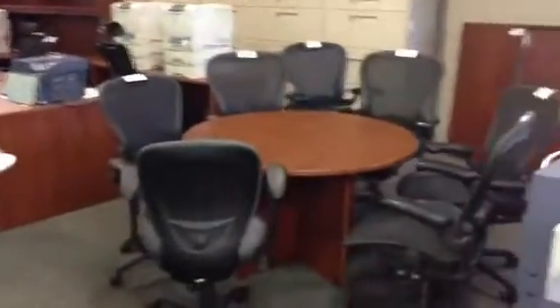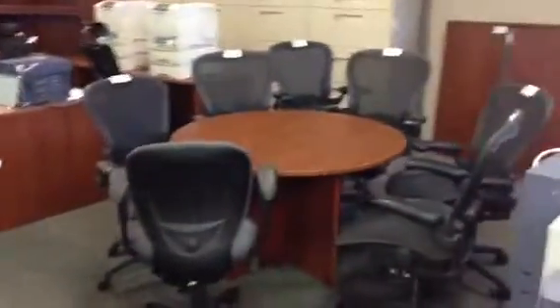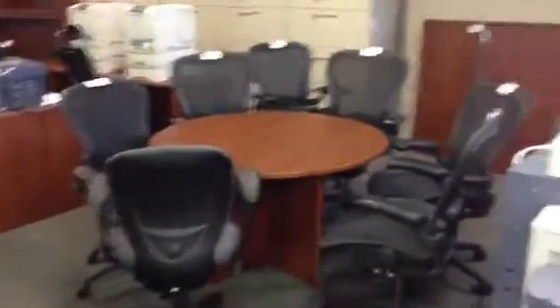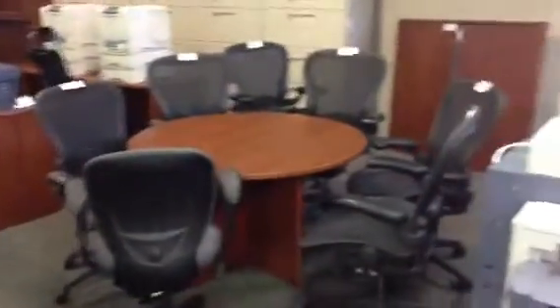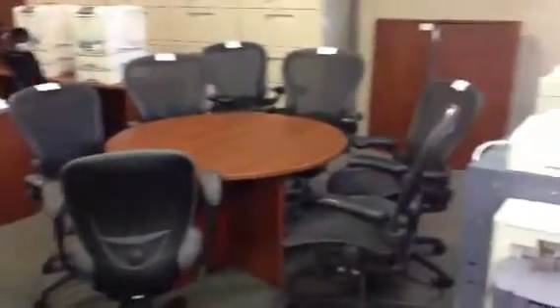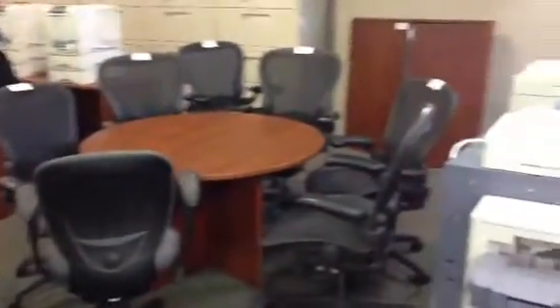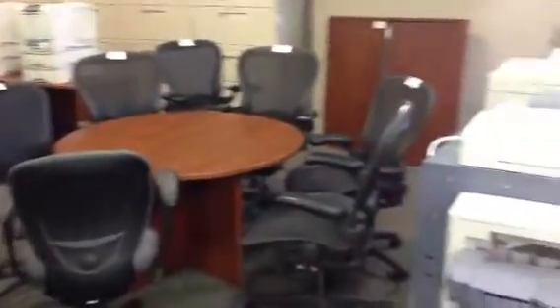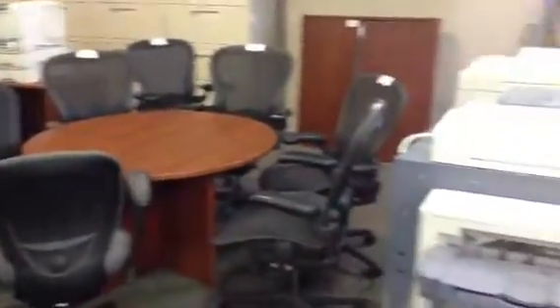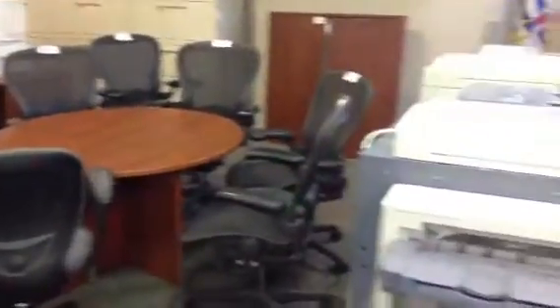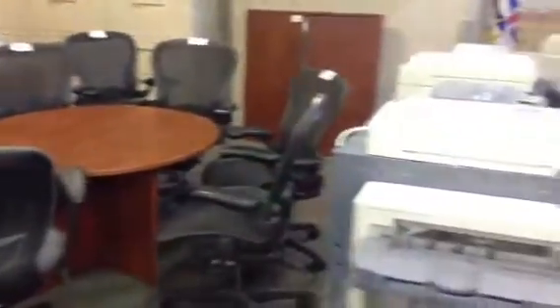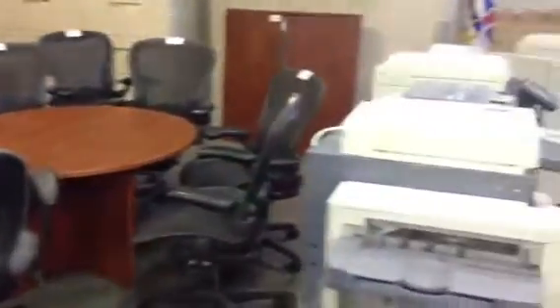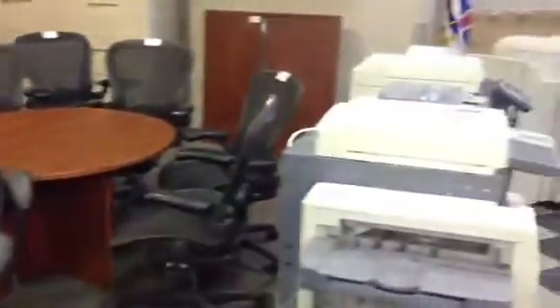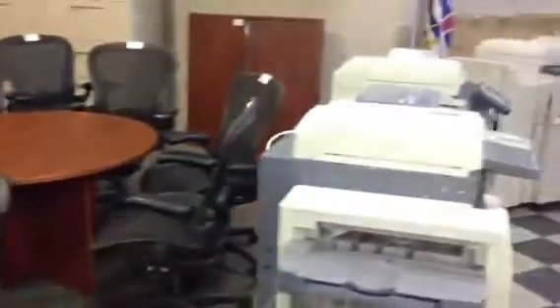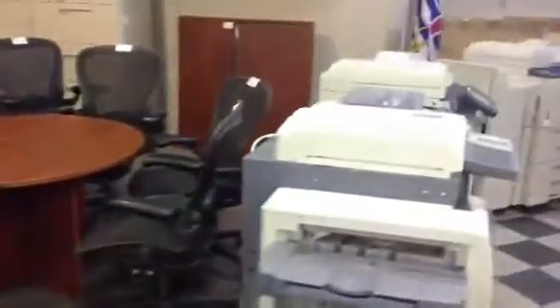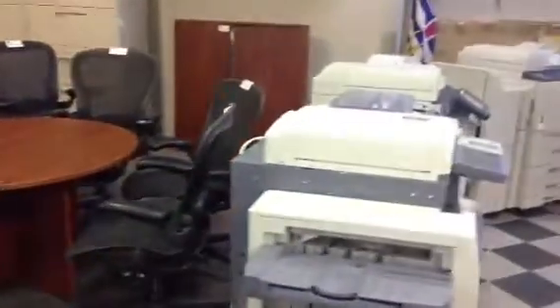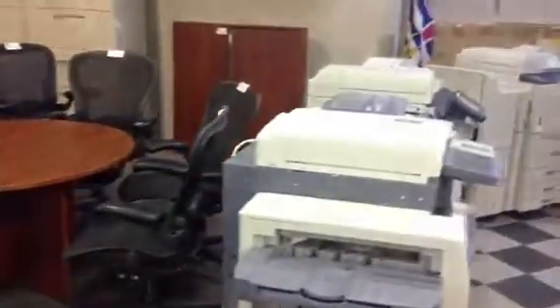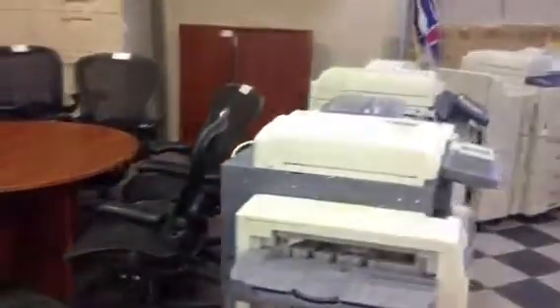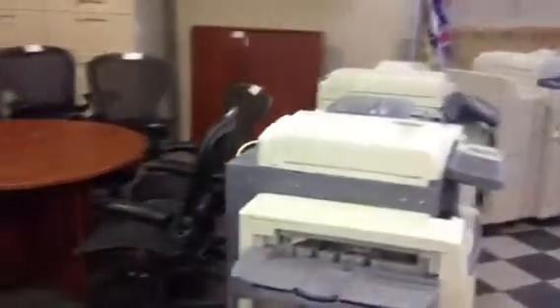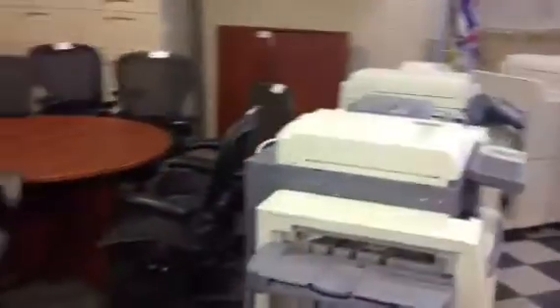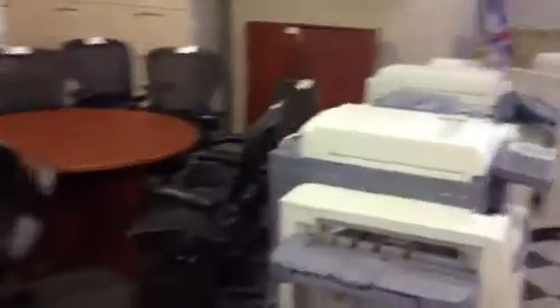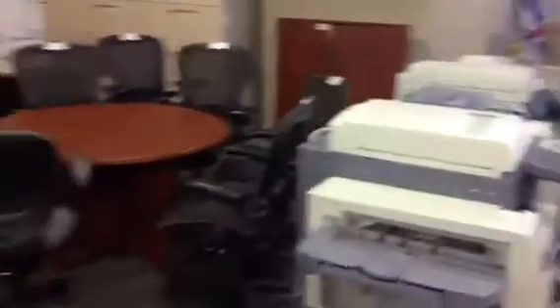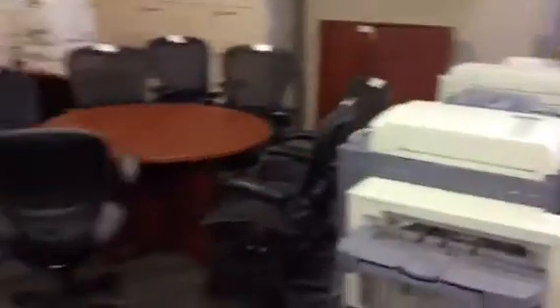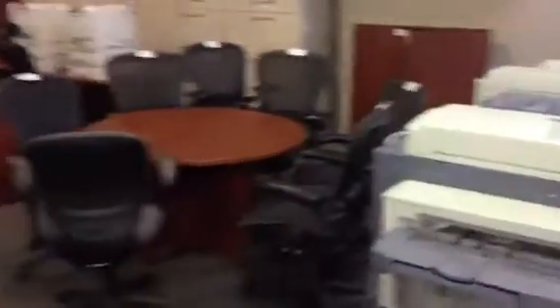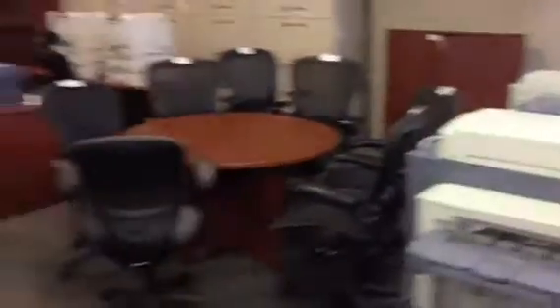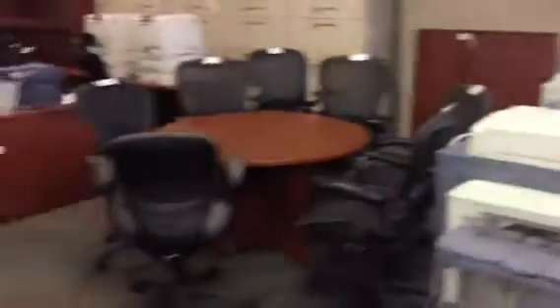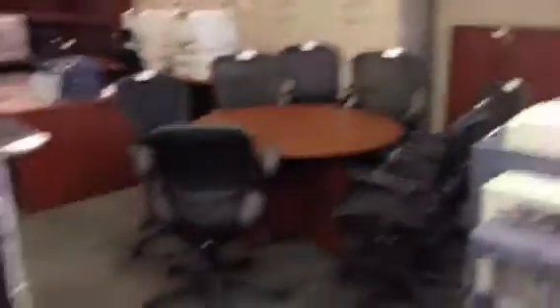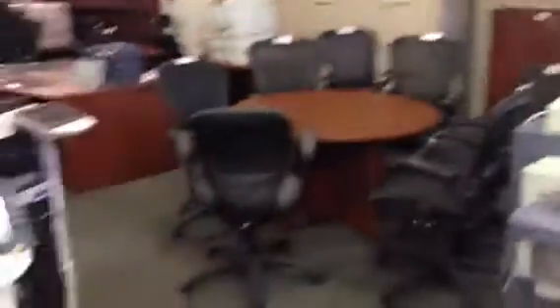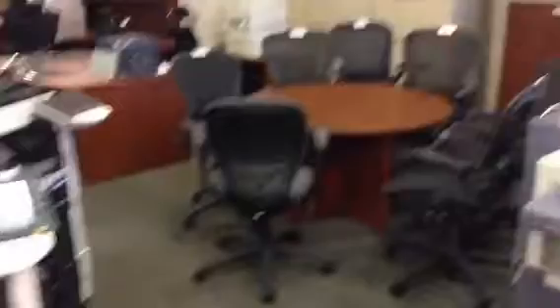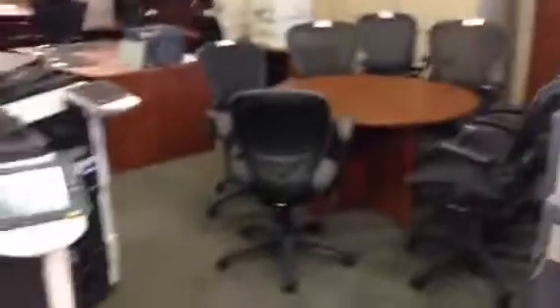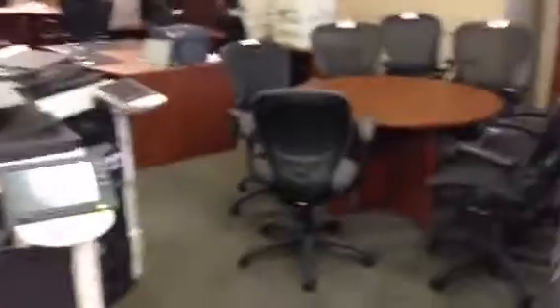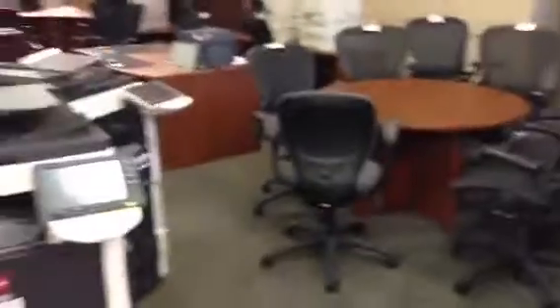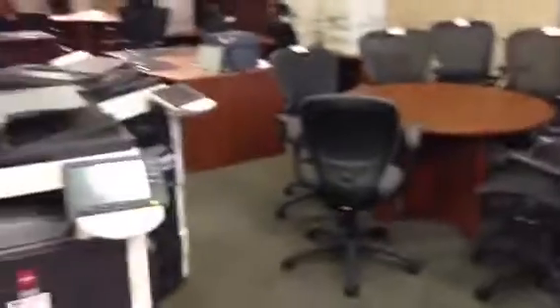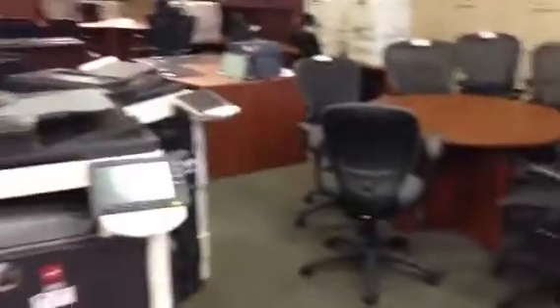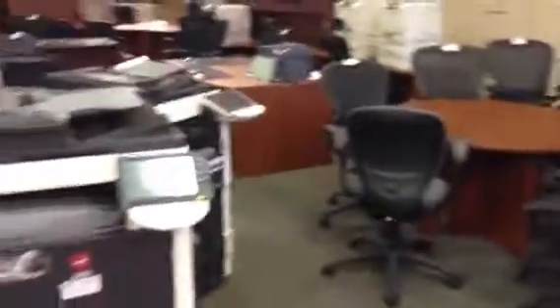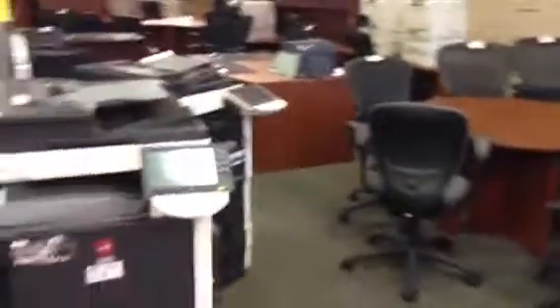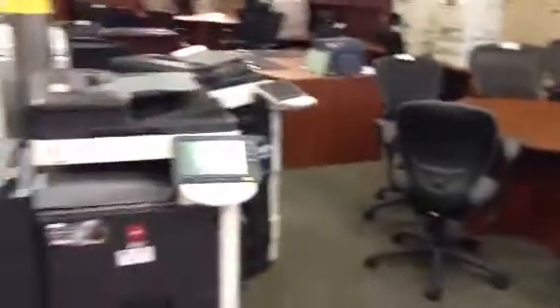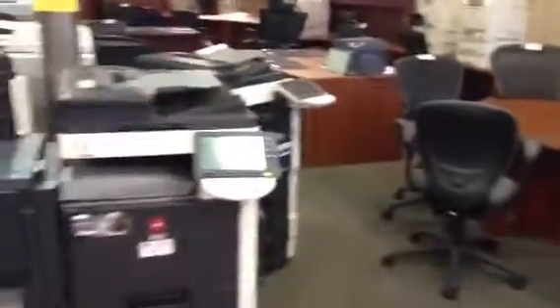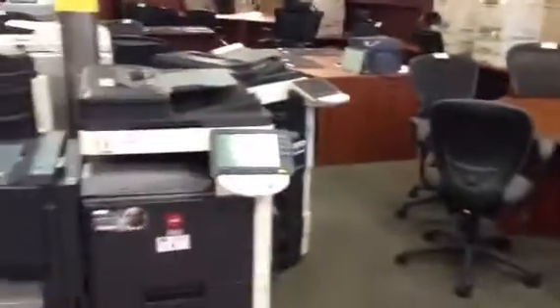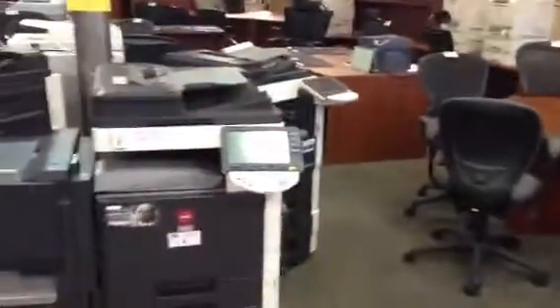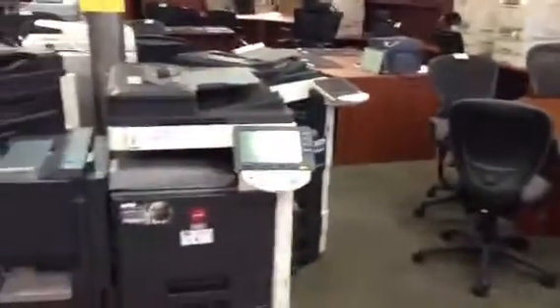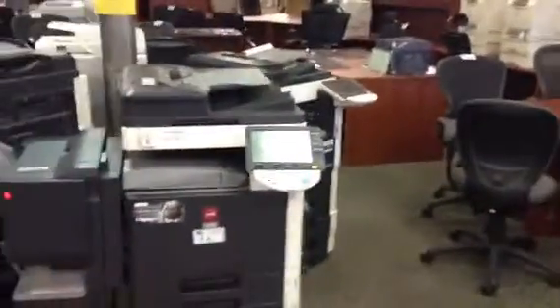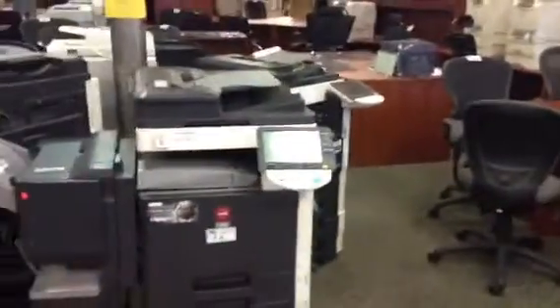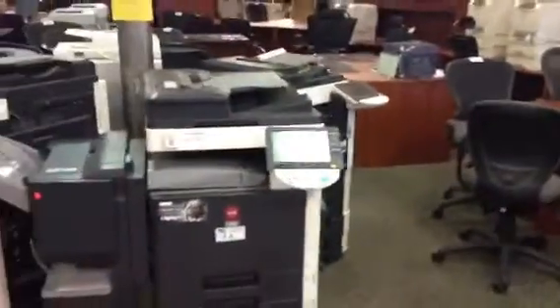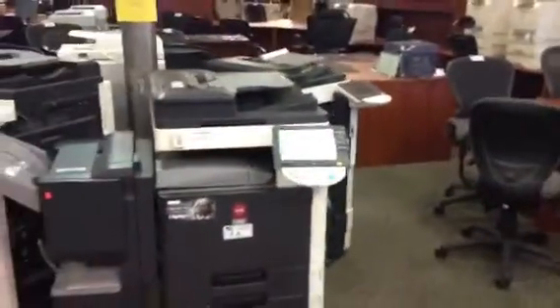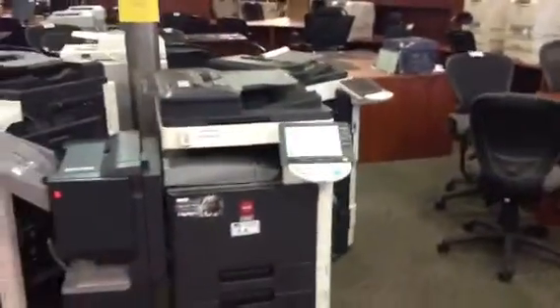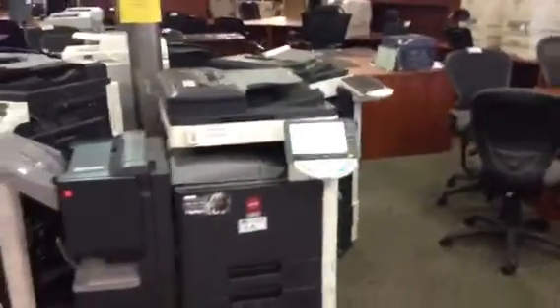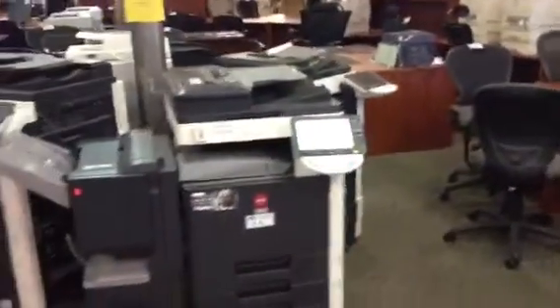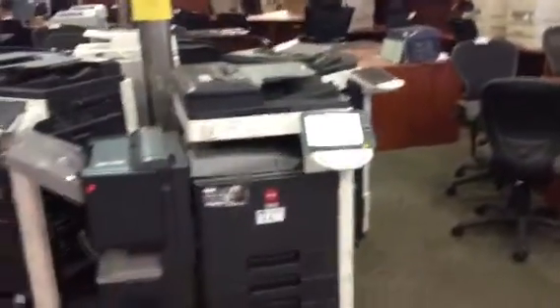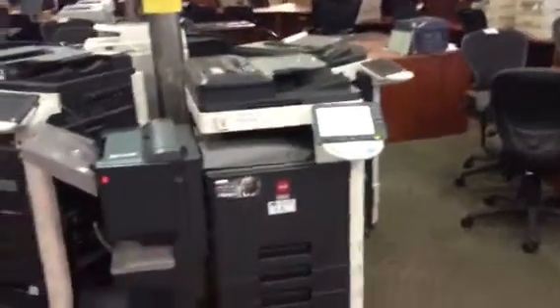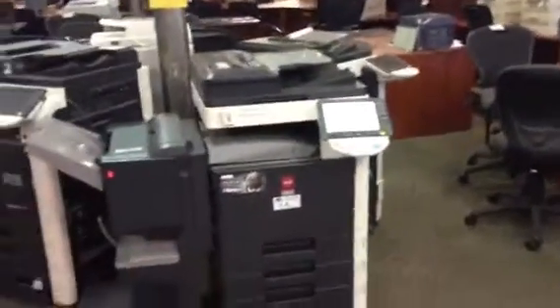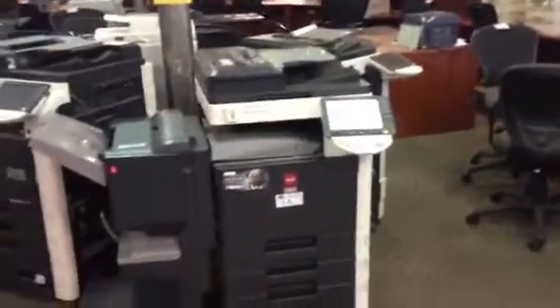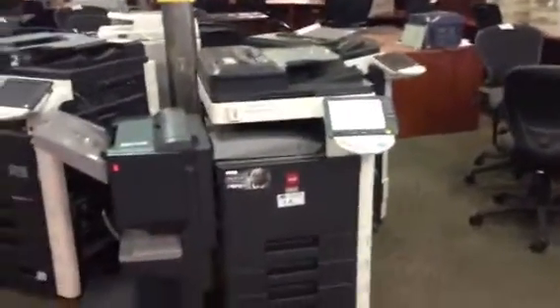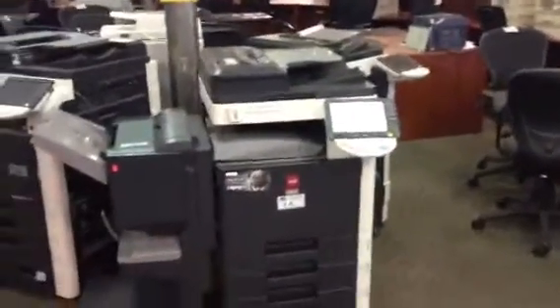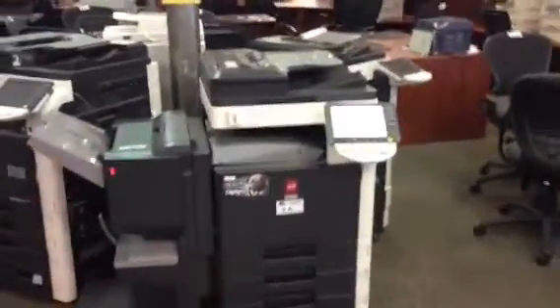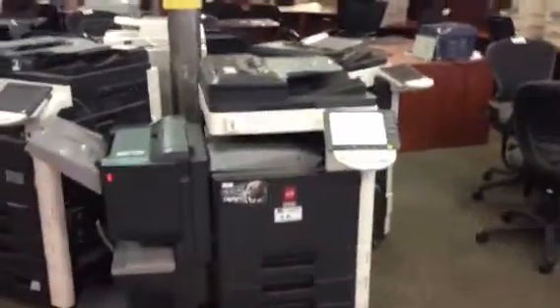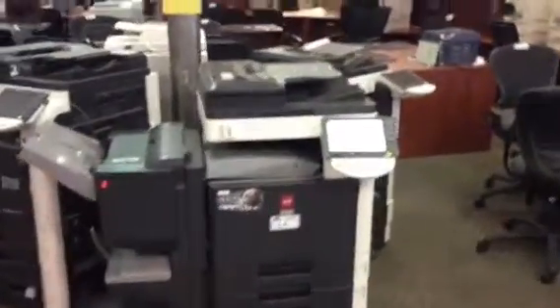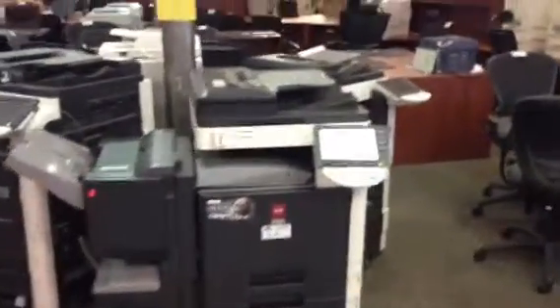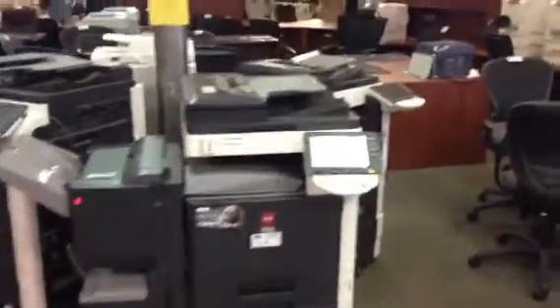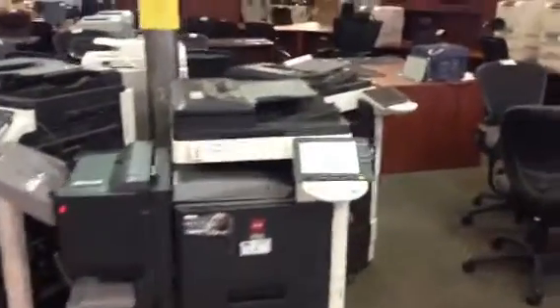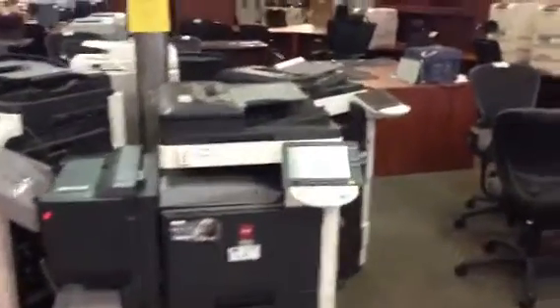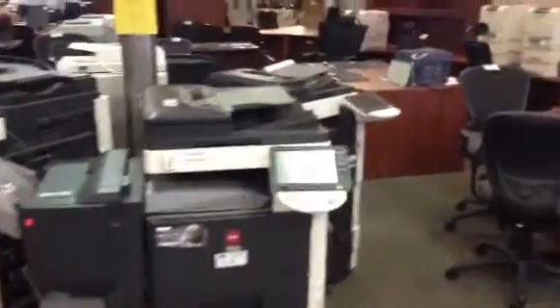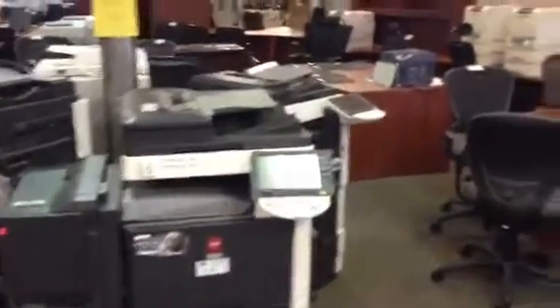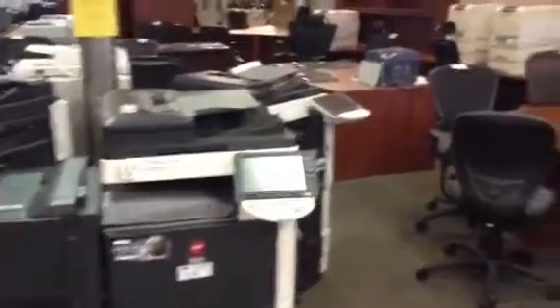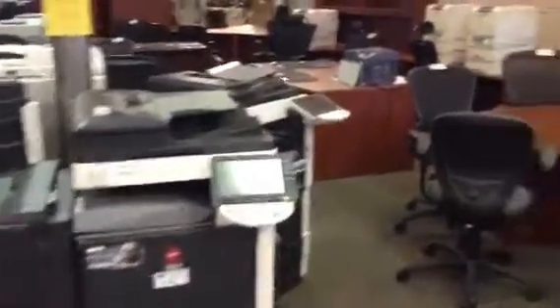We've got all sorts — we've got a ton of copiers through this auction. Lots of nice Panasonic, OCE, Konica Minolta.